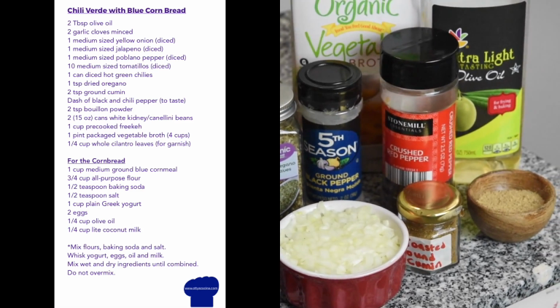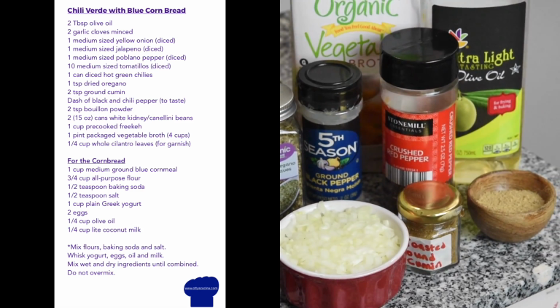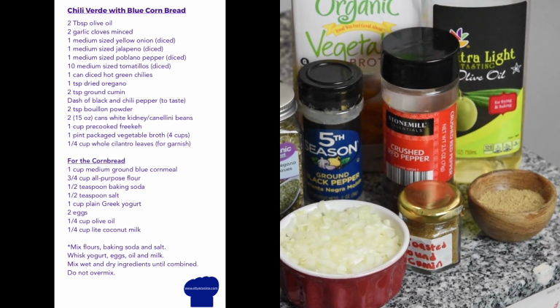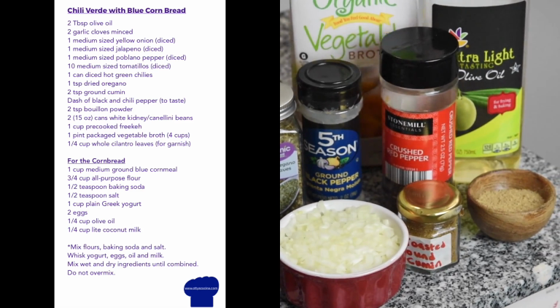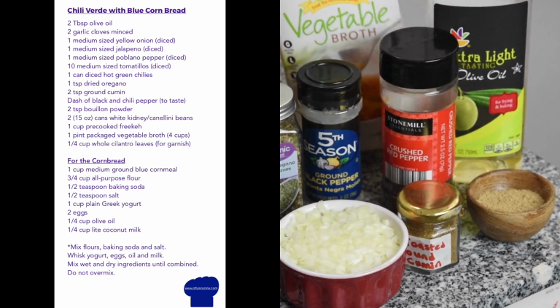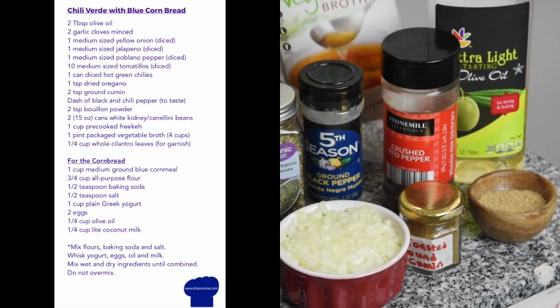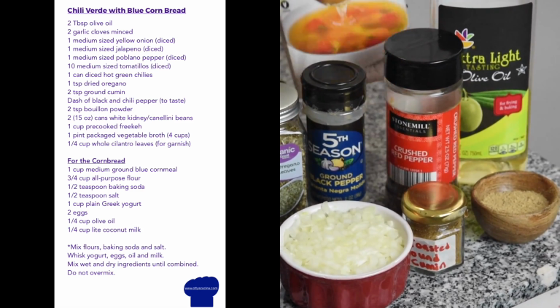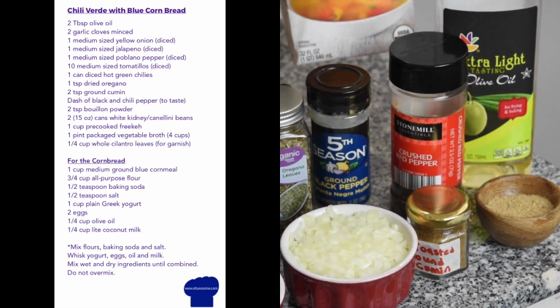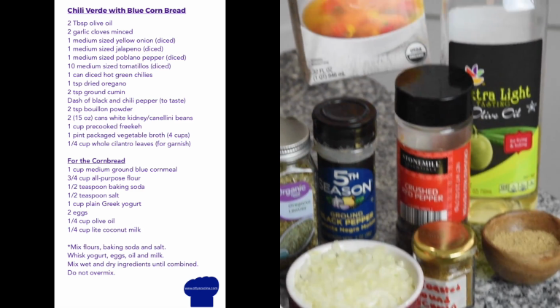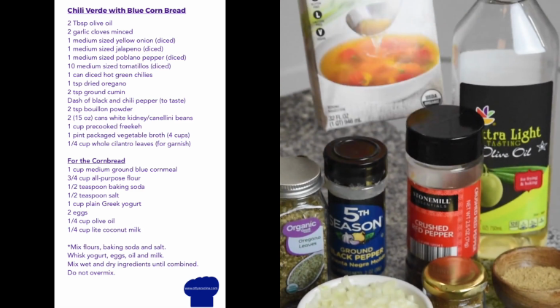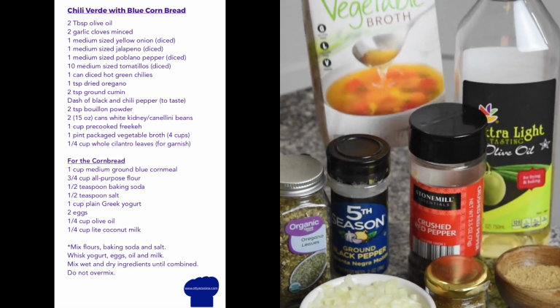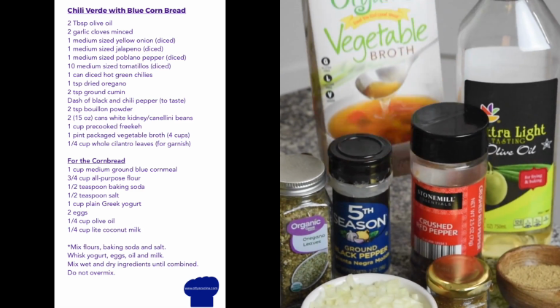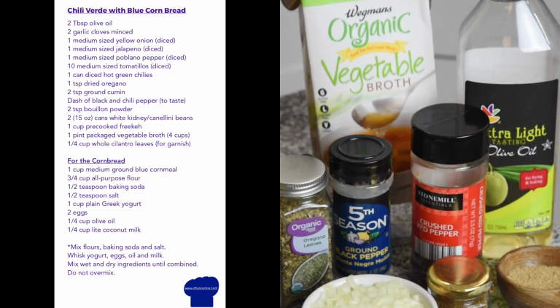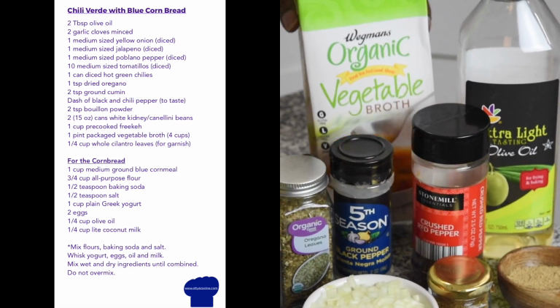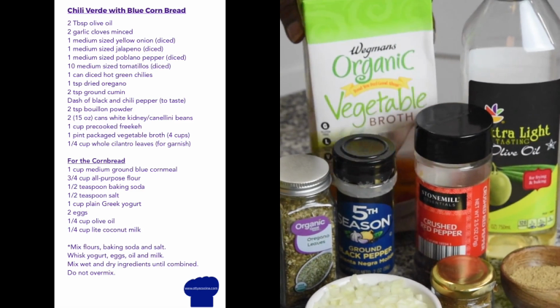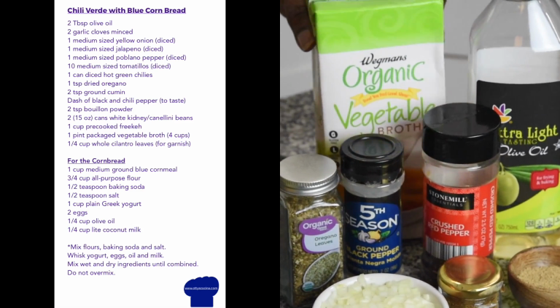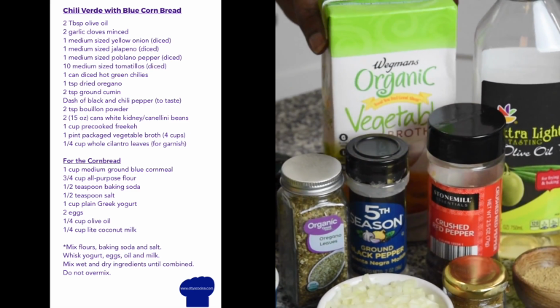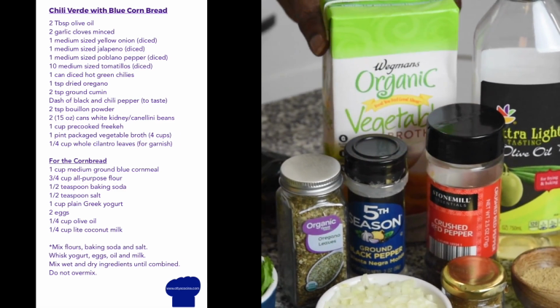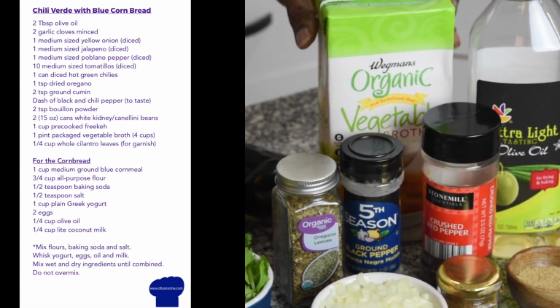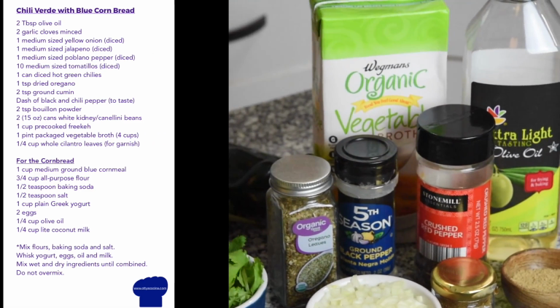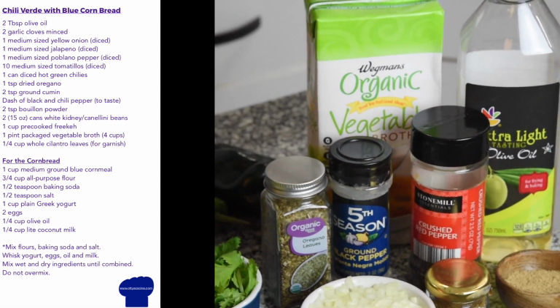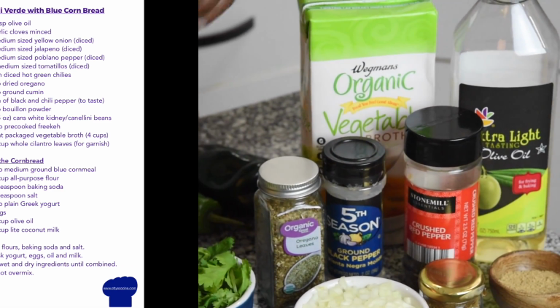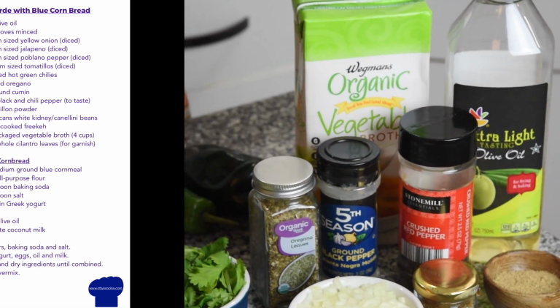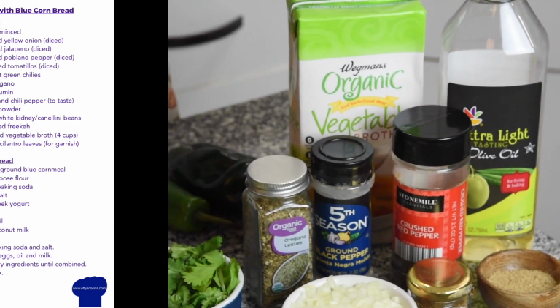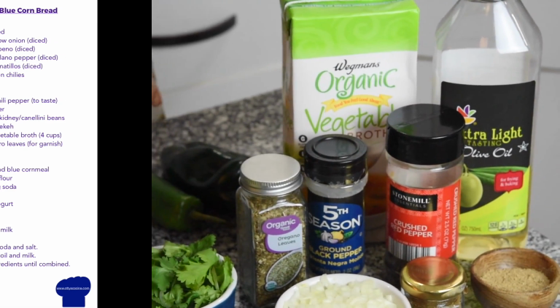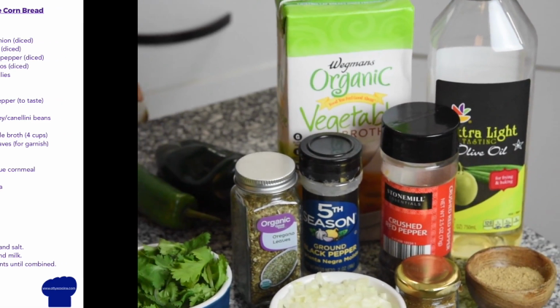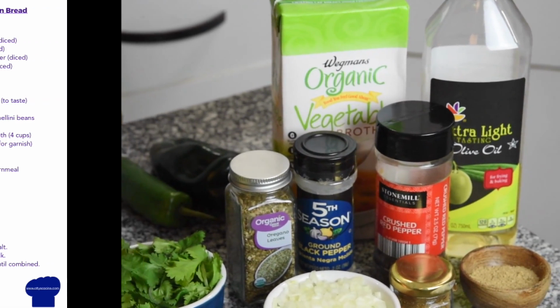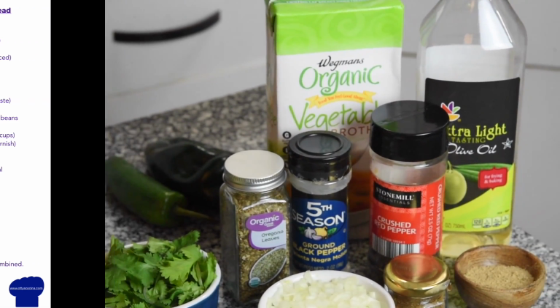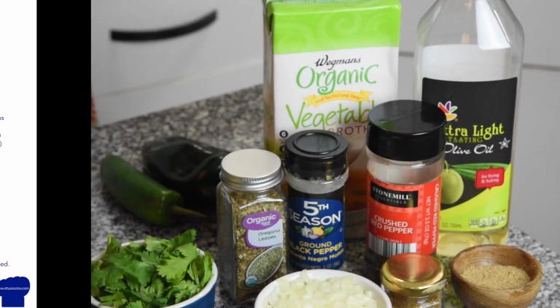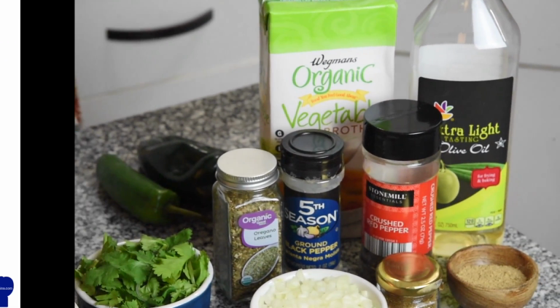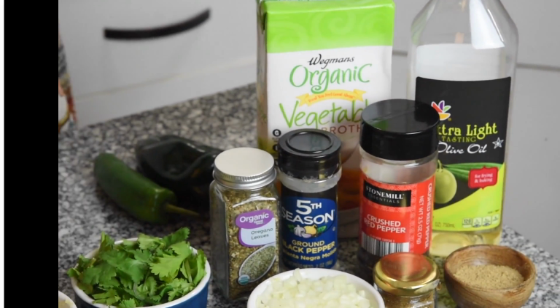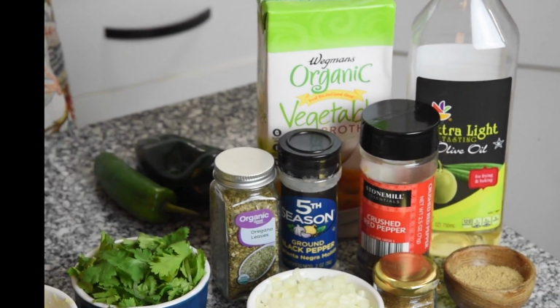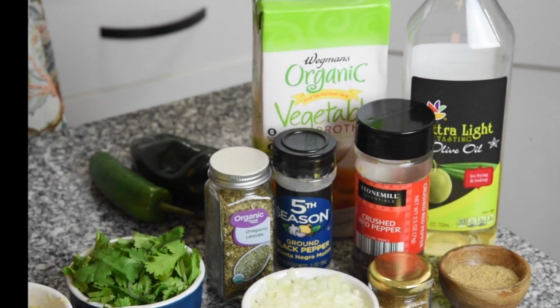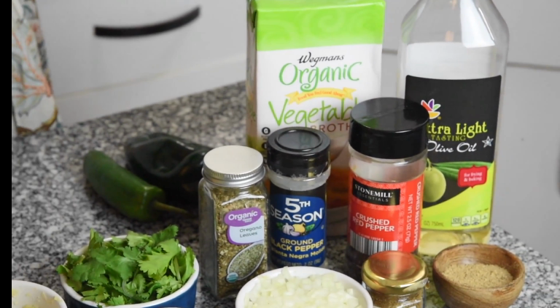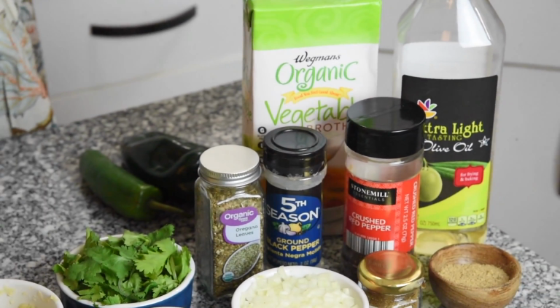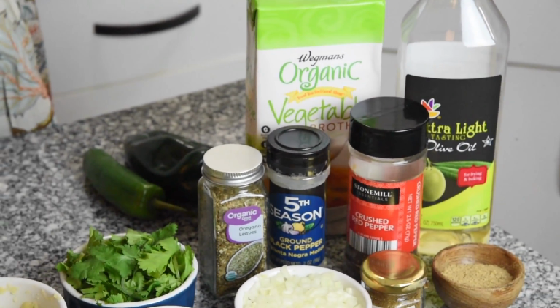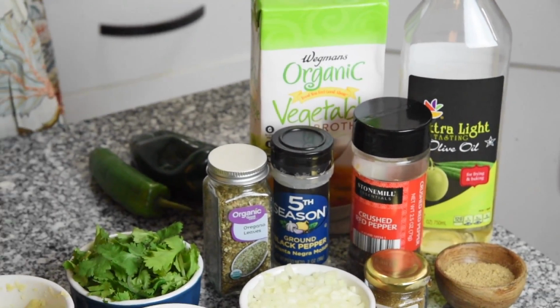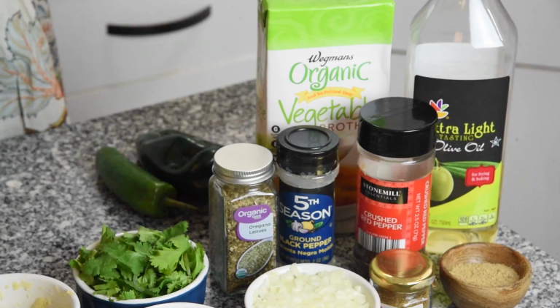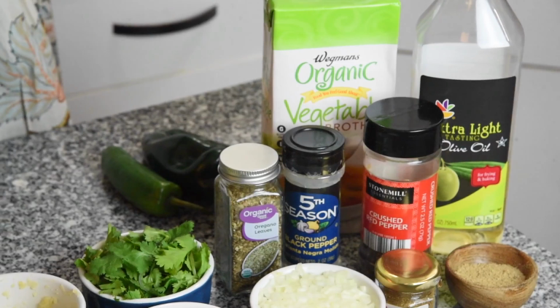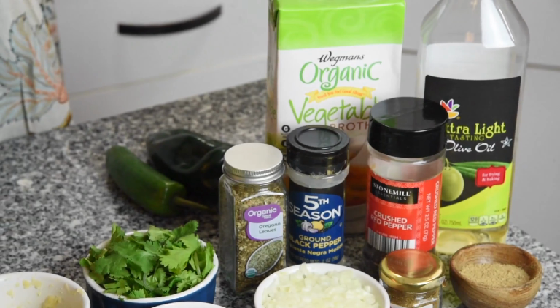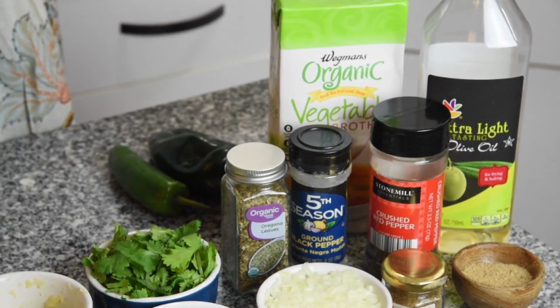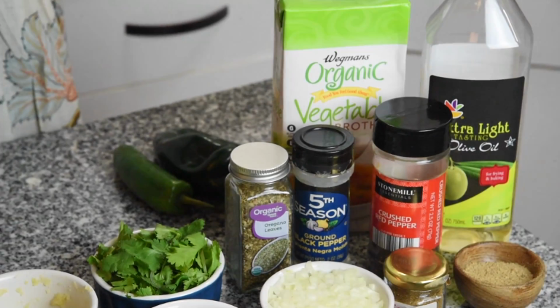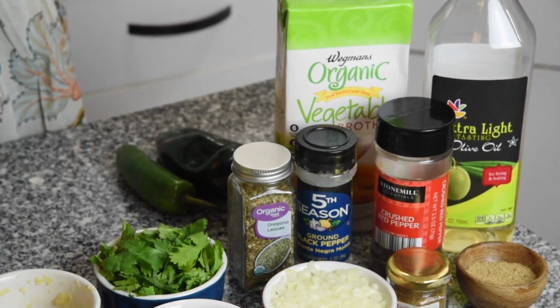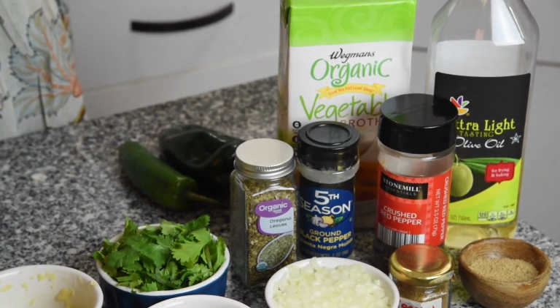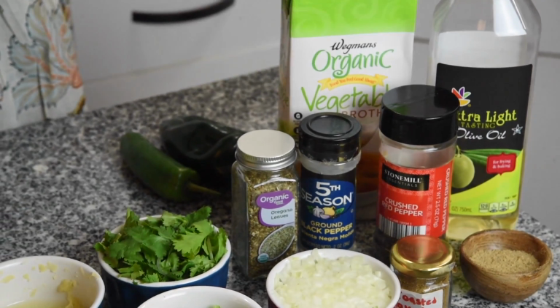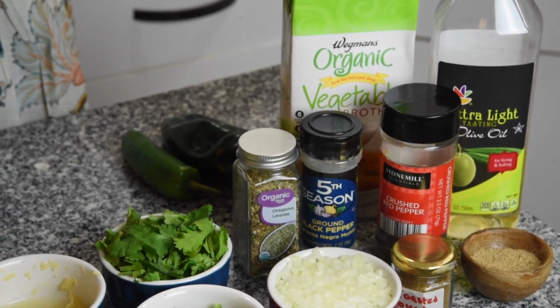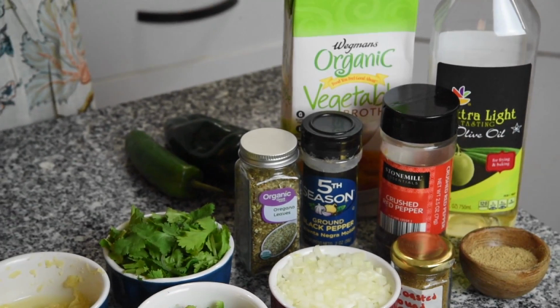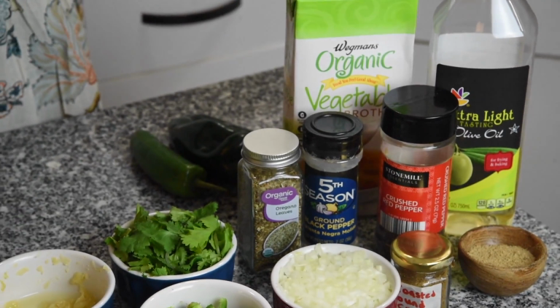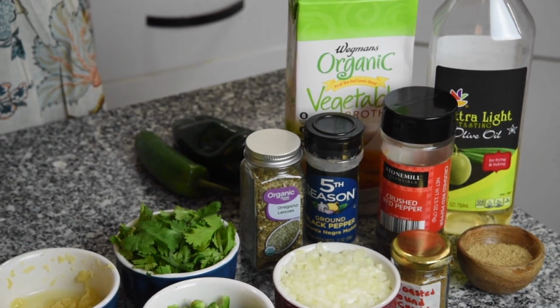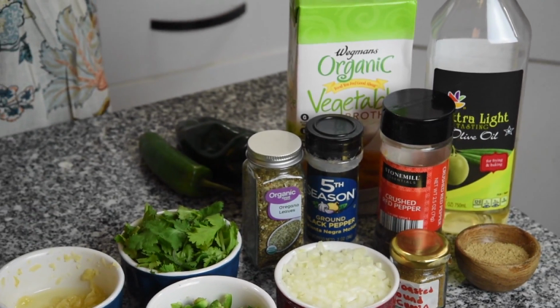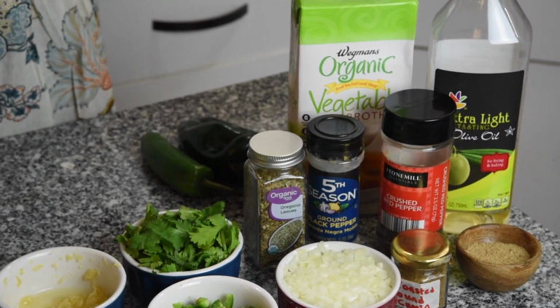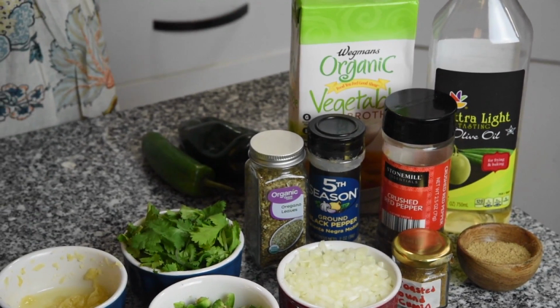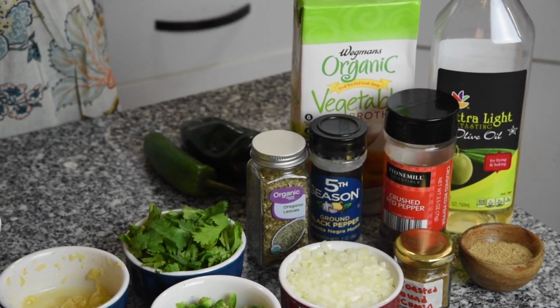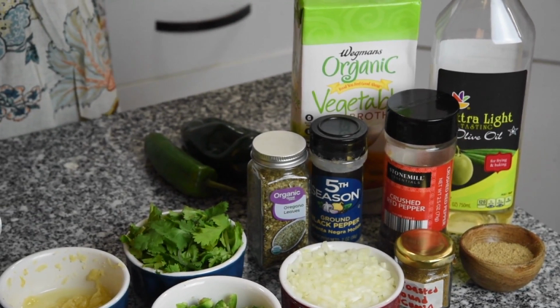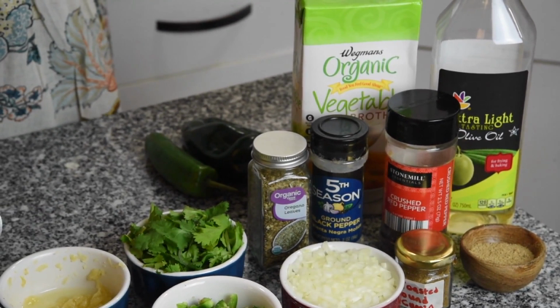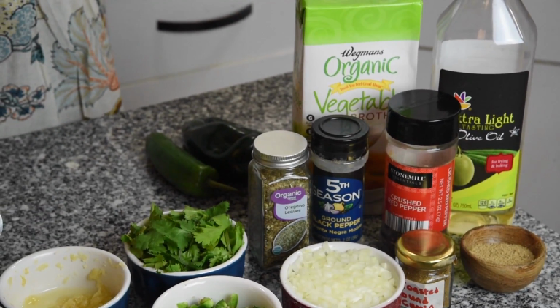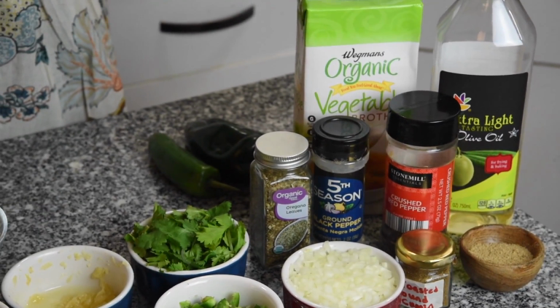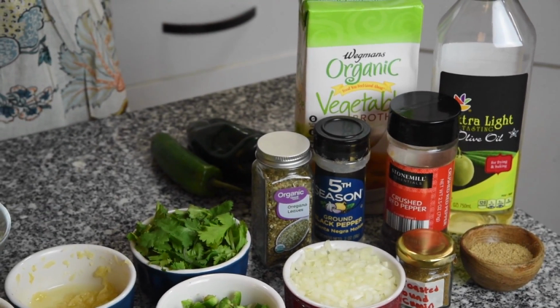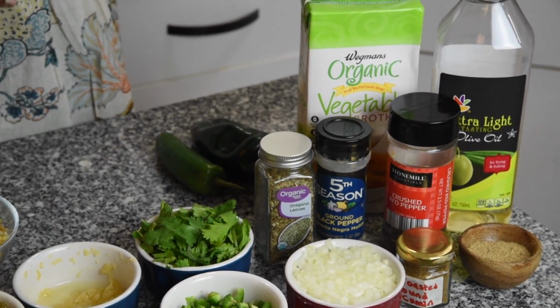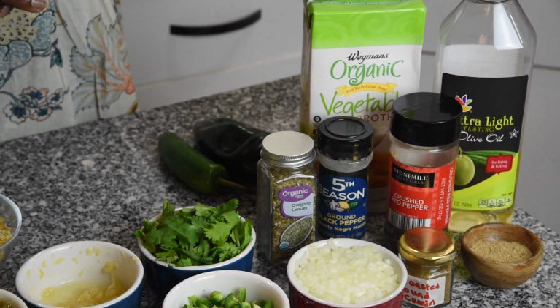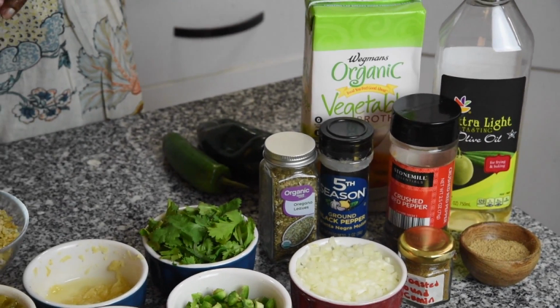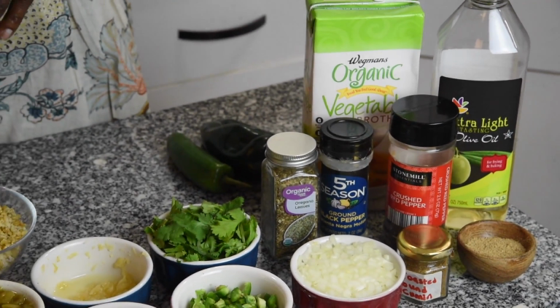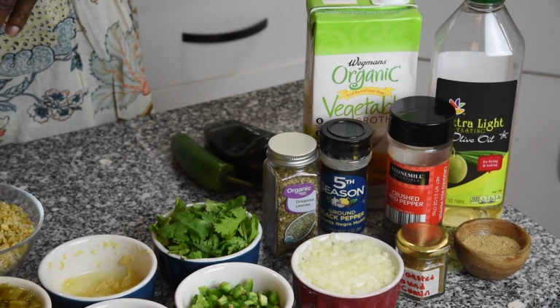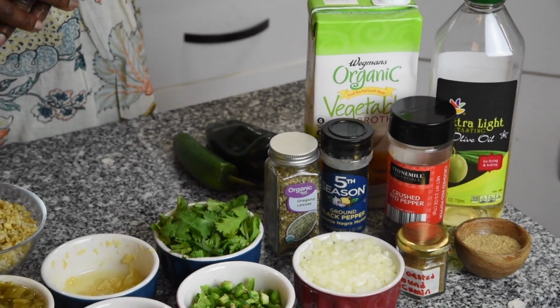We also need some cilantro for garnish, oregano, cumin, chicken bouillon powder, crushed red pepper, black pepper, and veggie broth. Normally you would want to put some kind of meat in chili, but I'm not doing that.